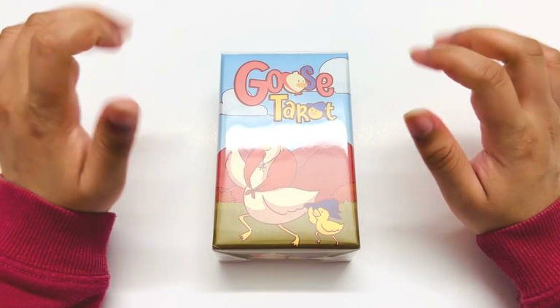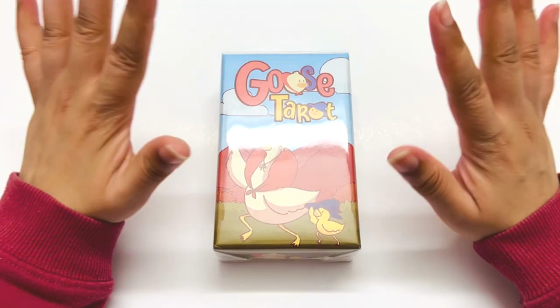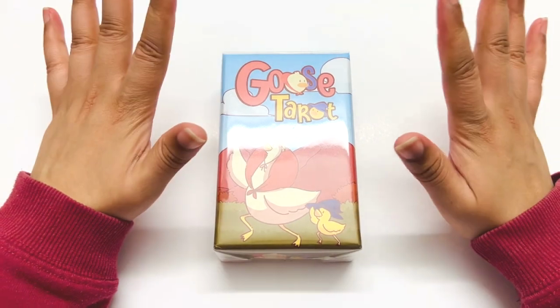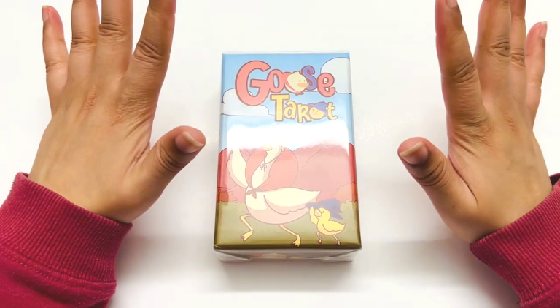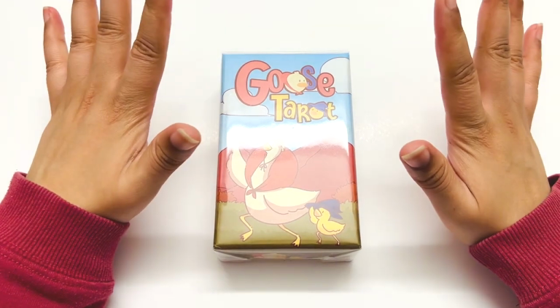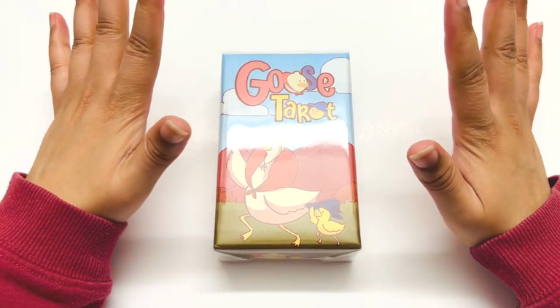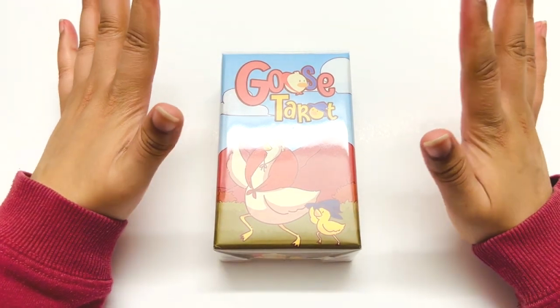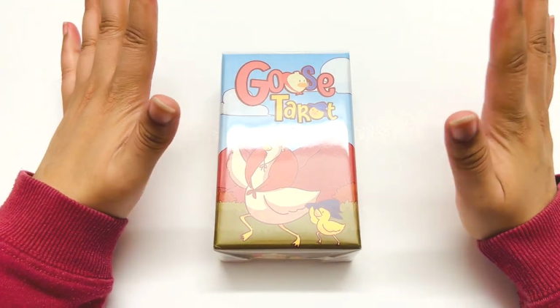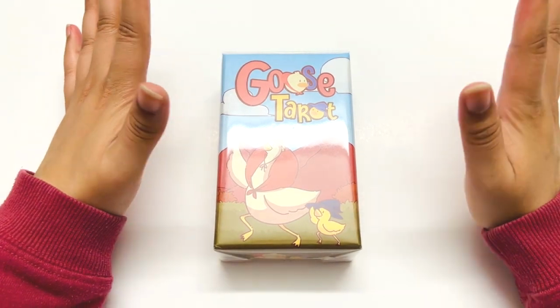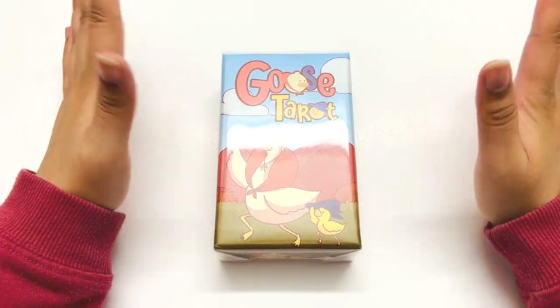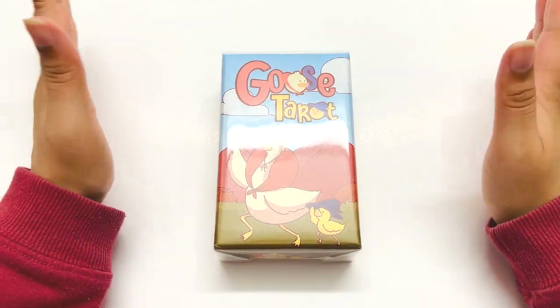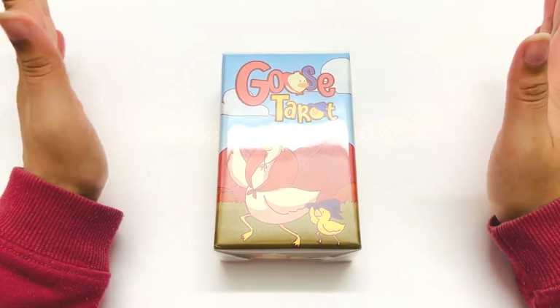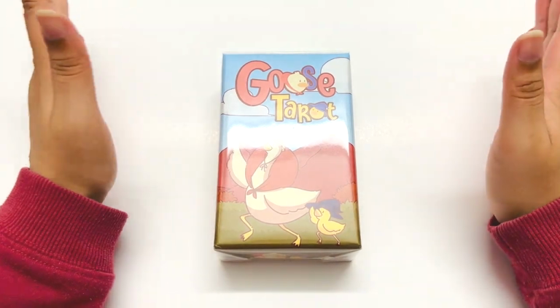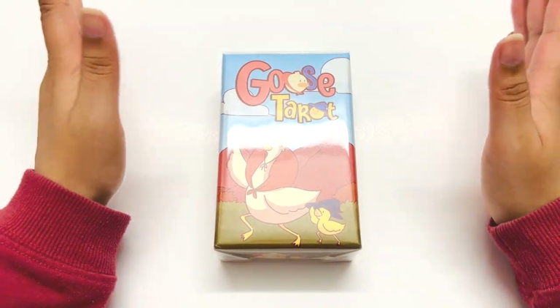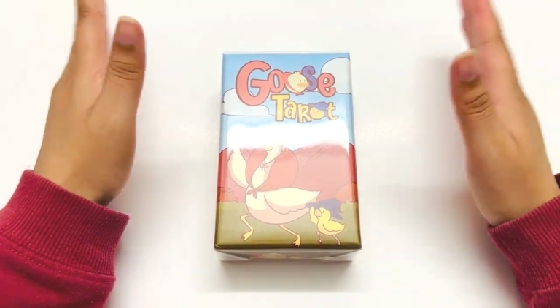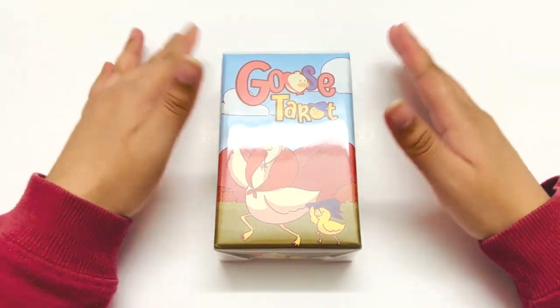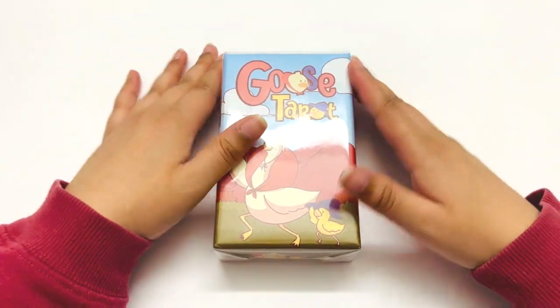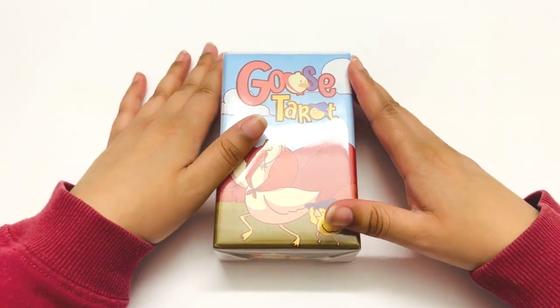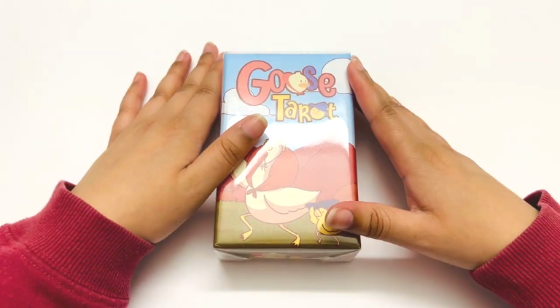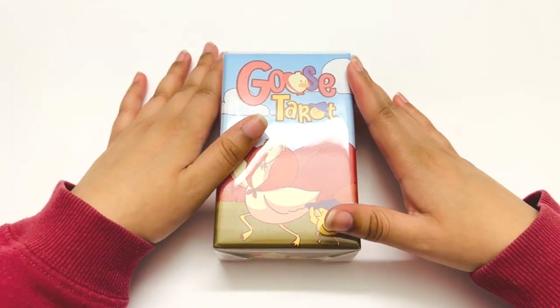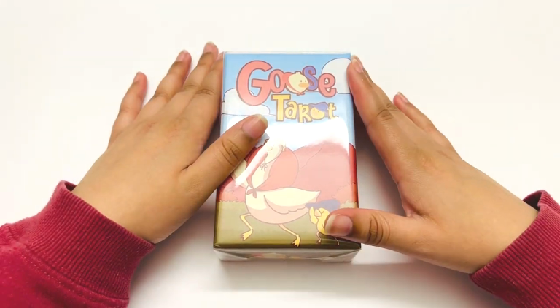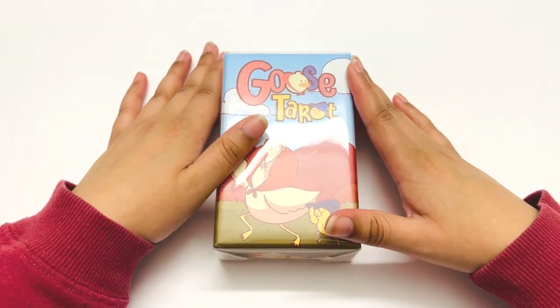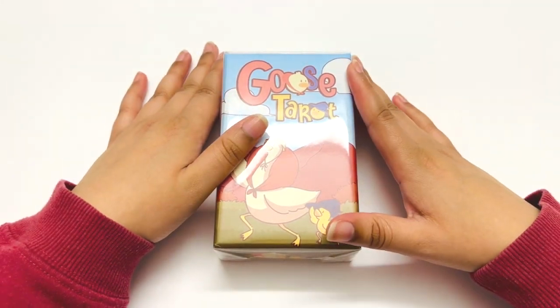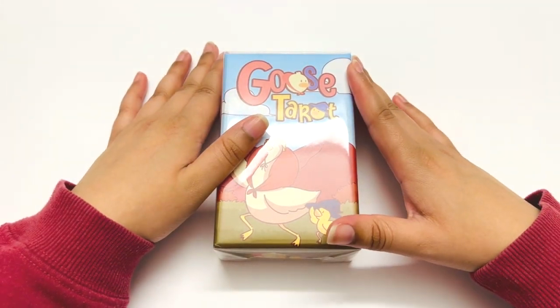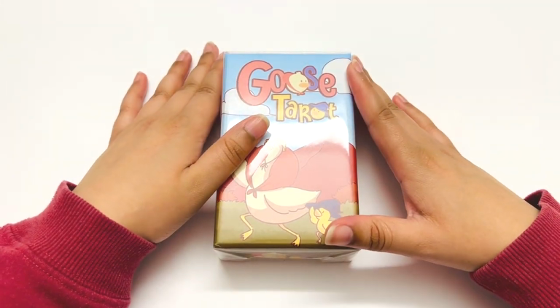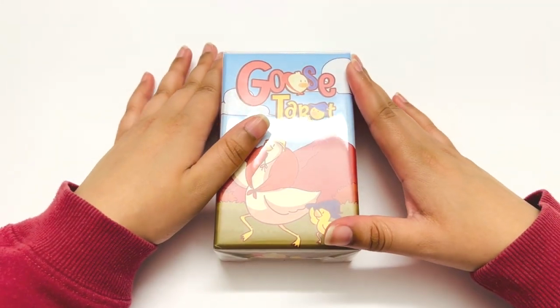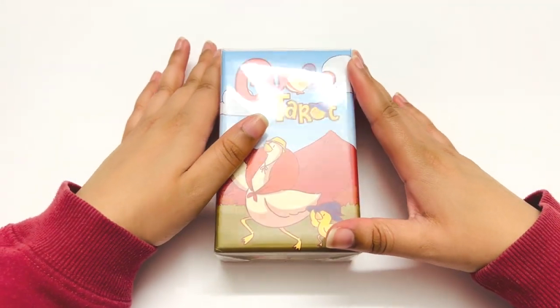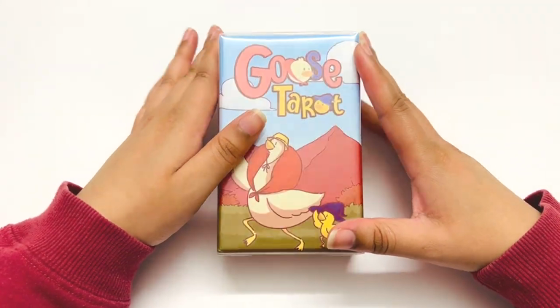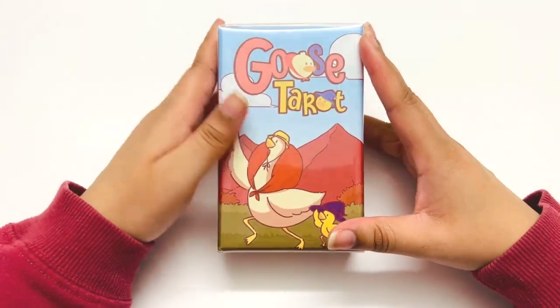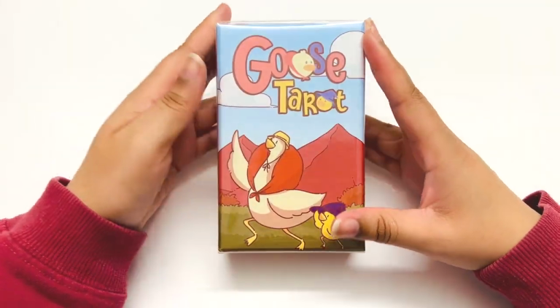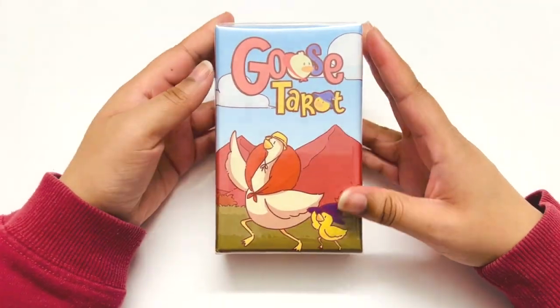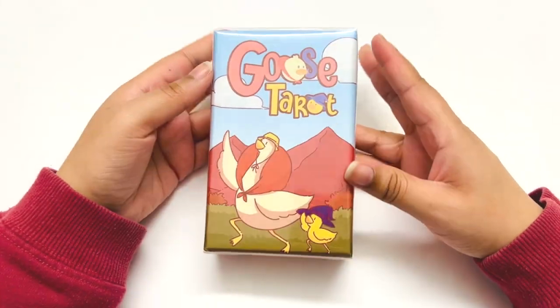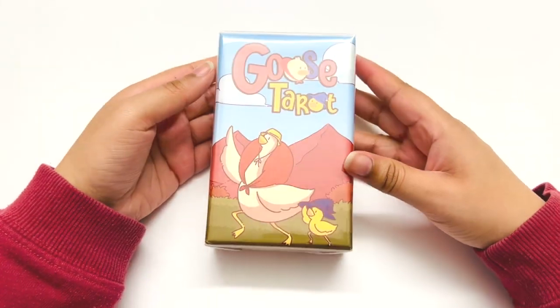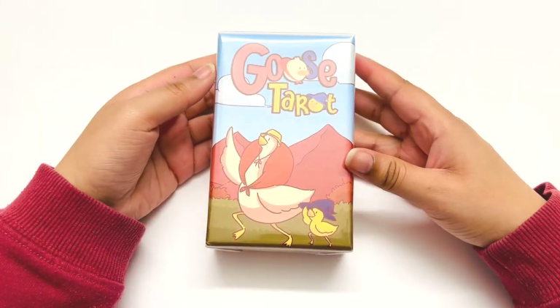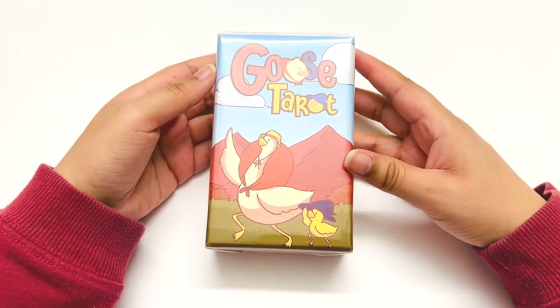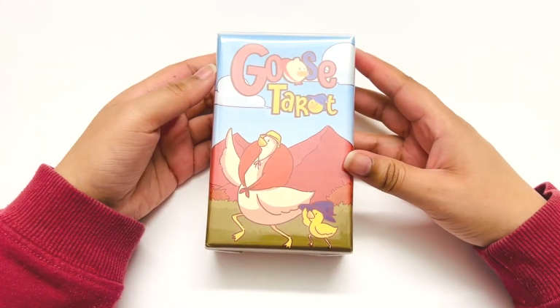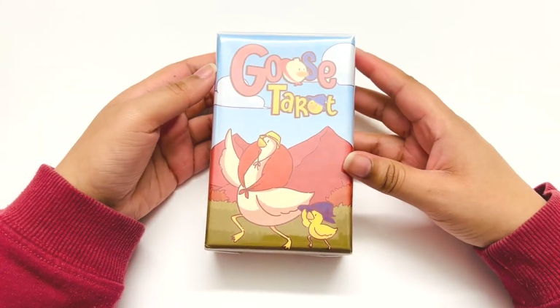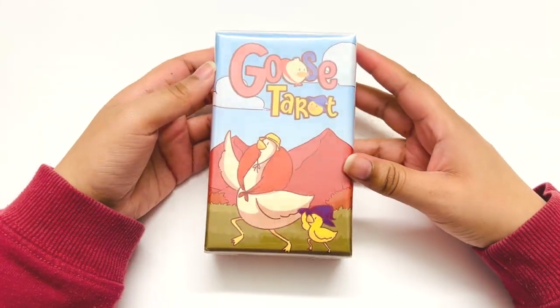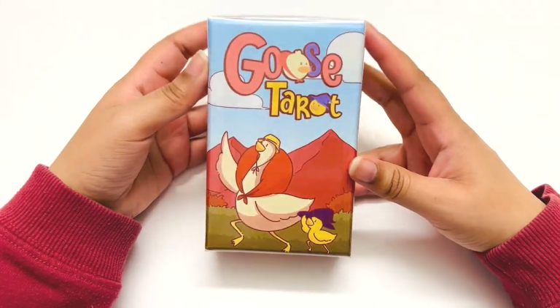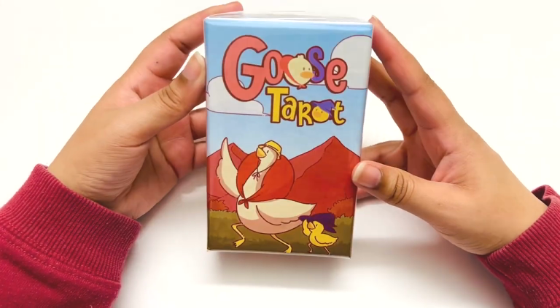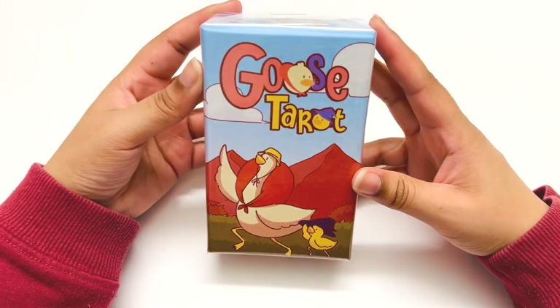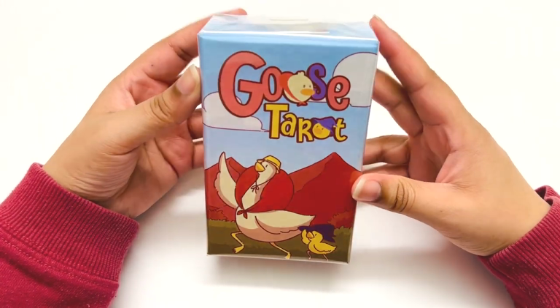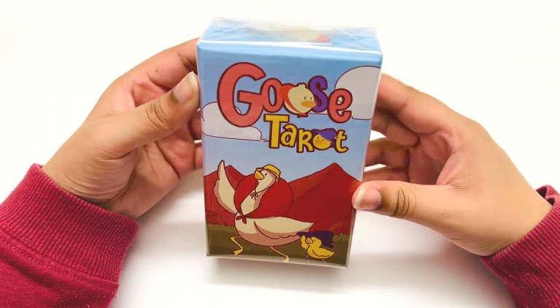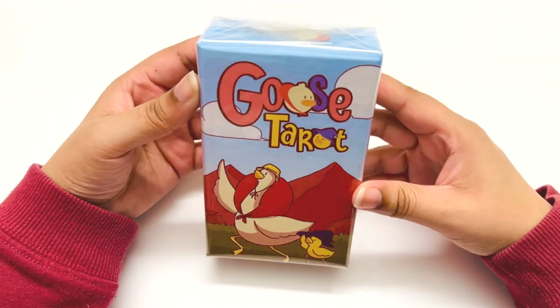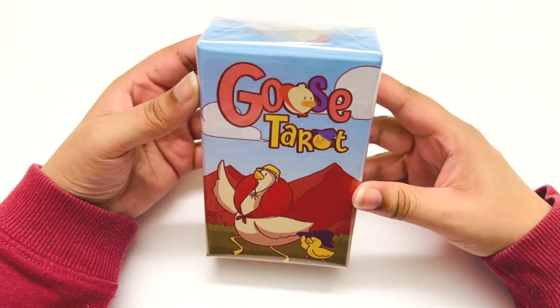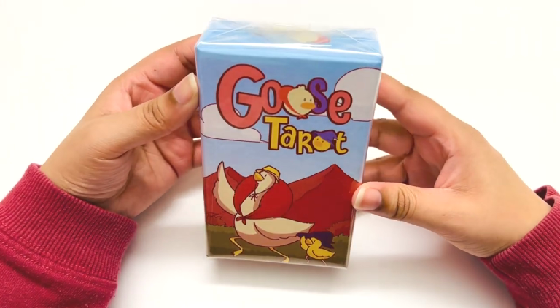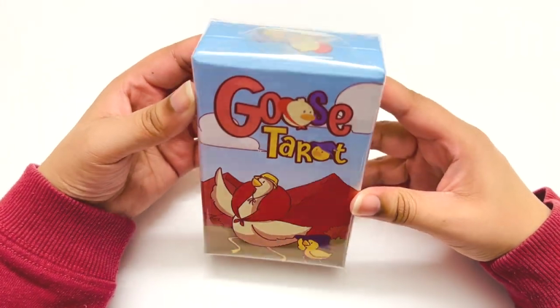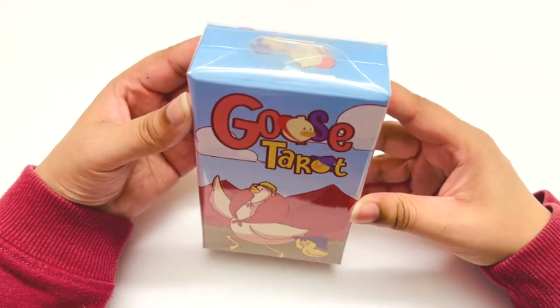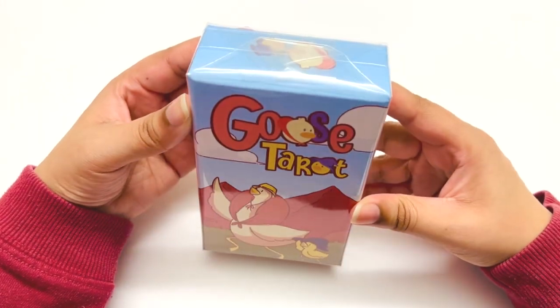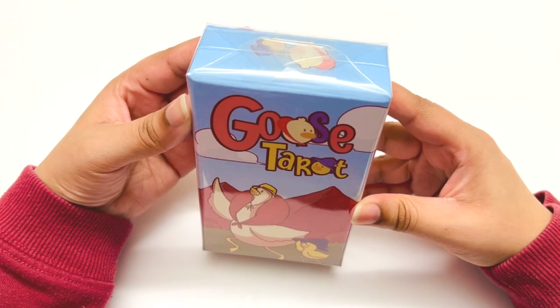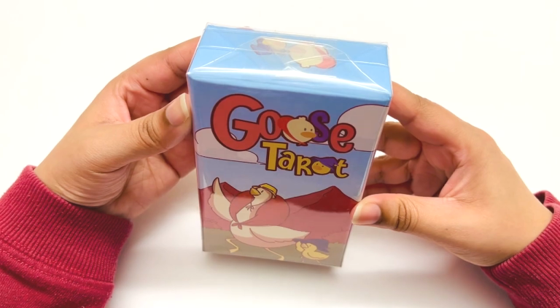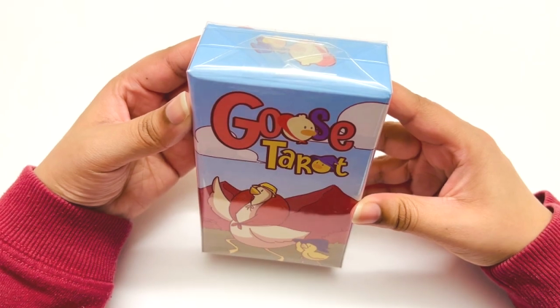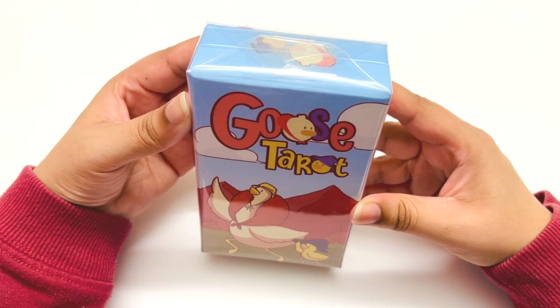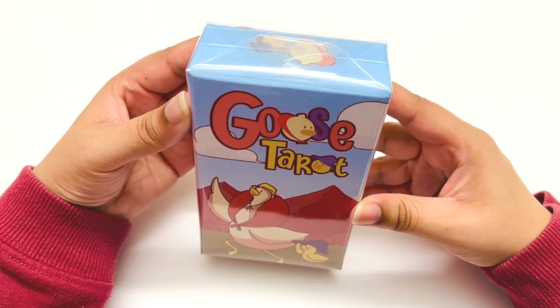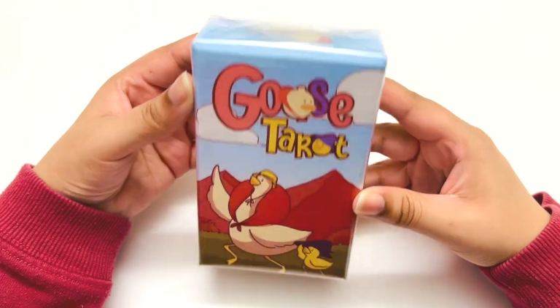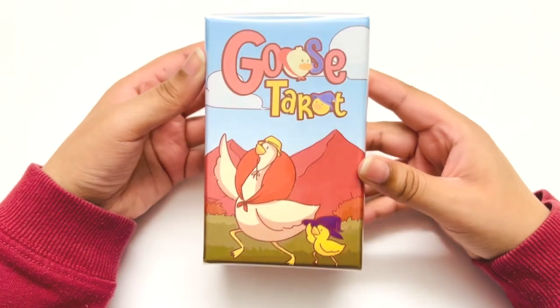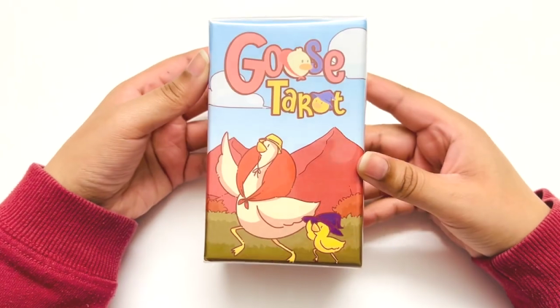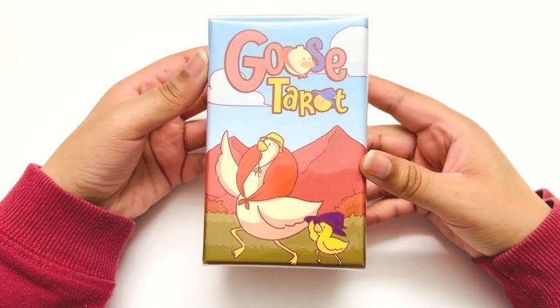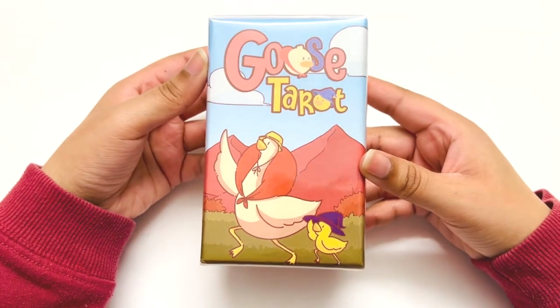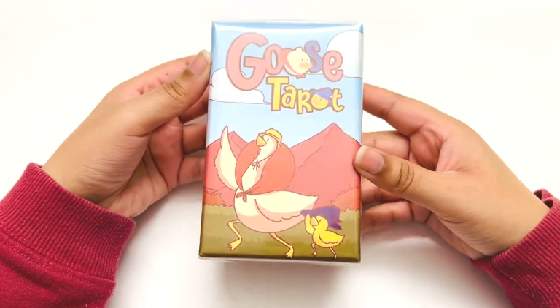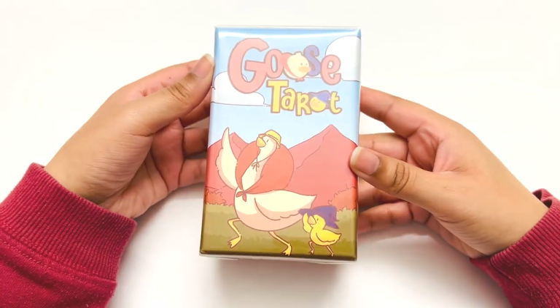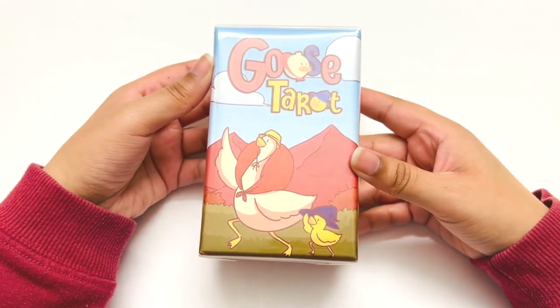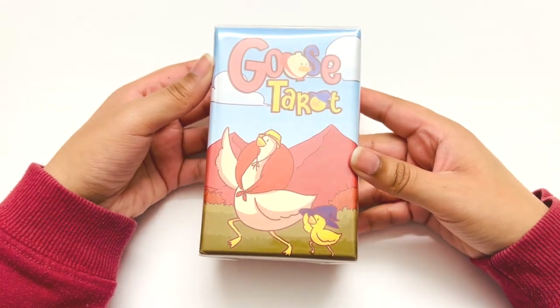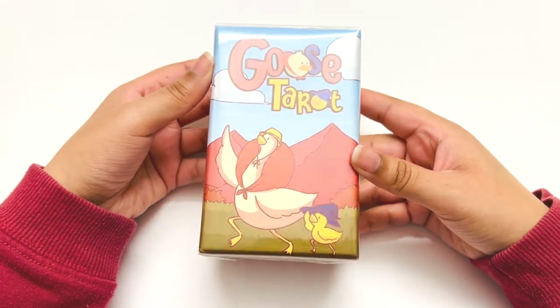Hi, sweet souls. Welcome back to my channel. Today we're unboxing the Goose Tarot.